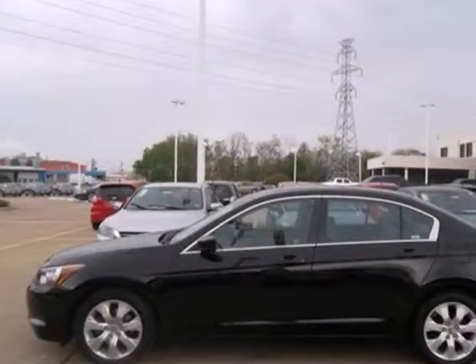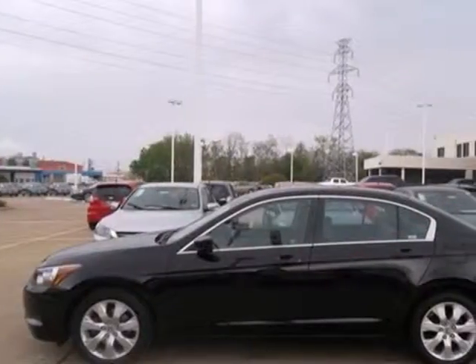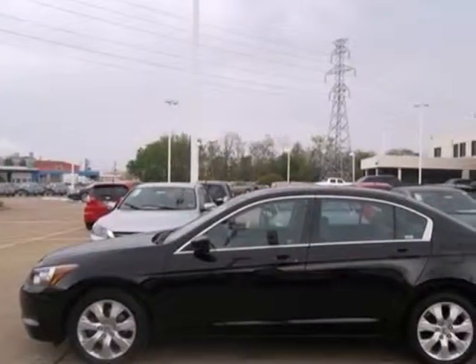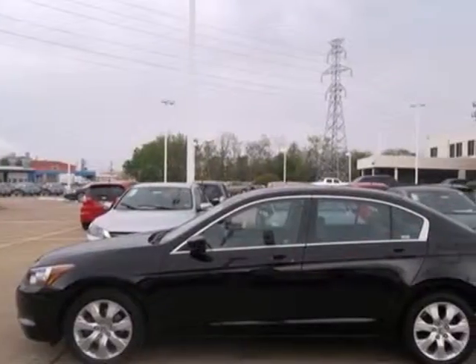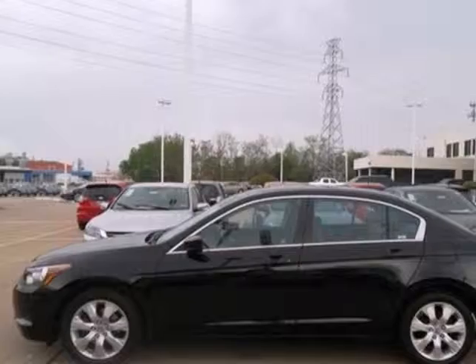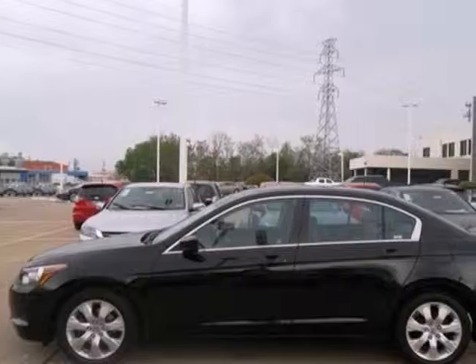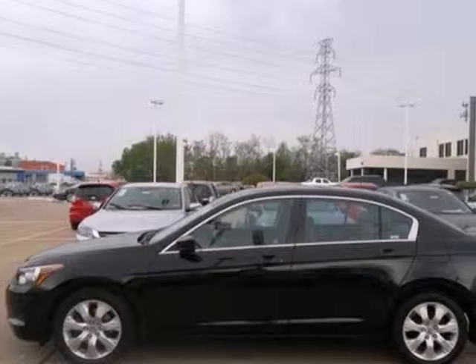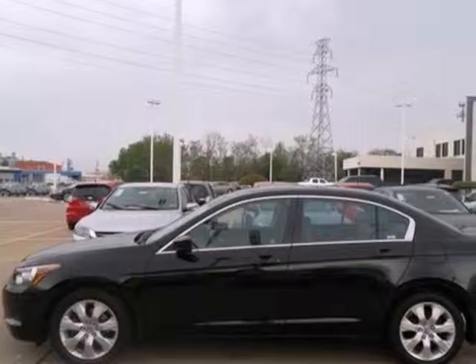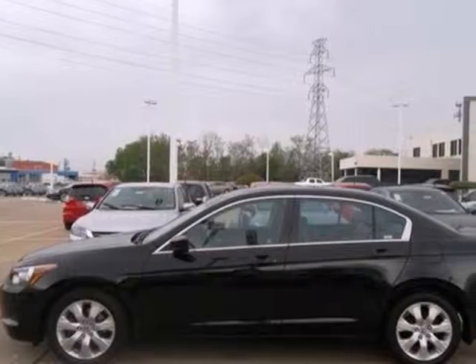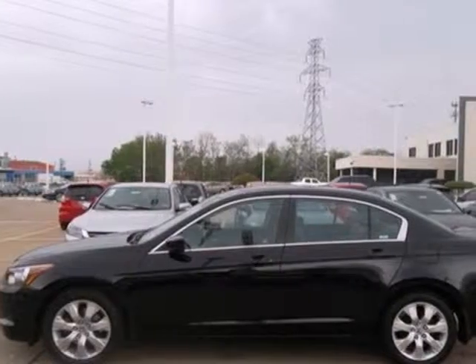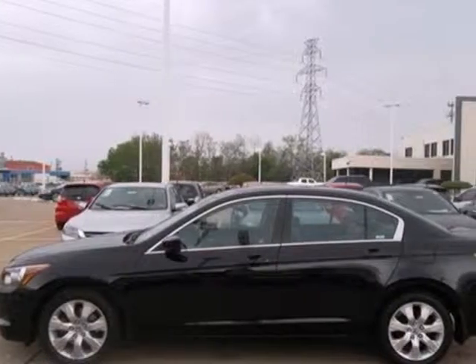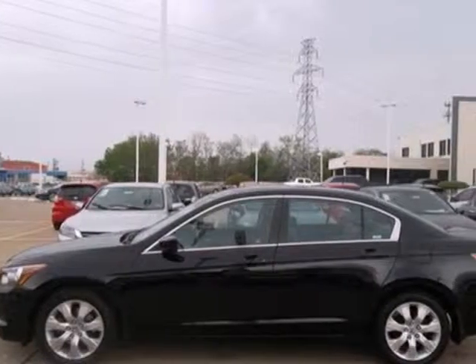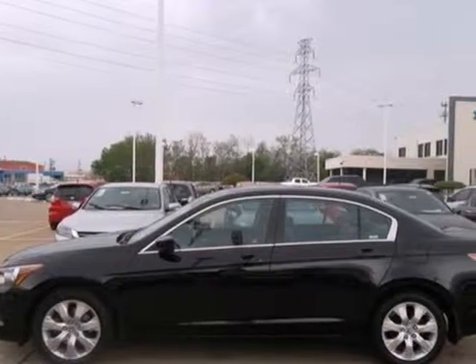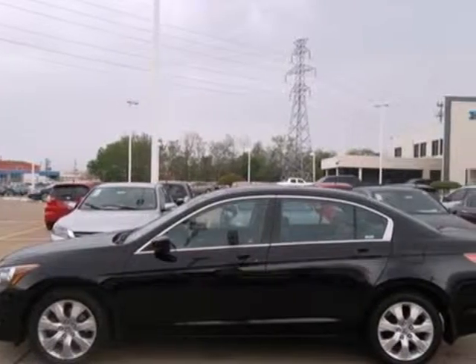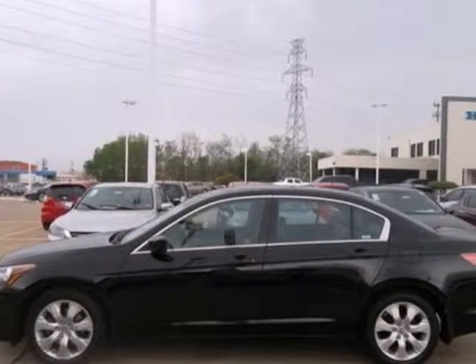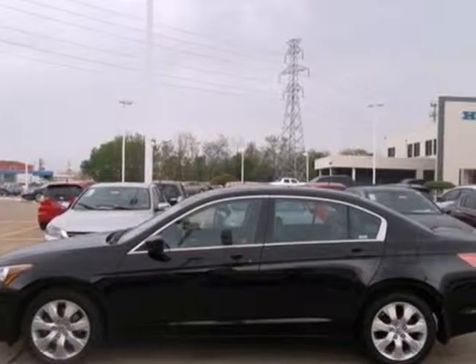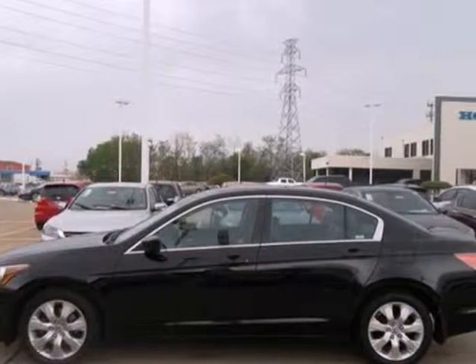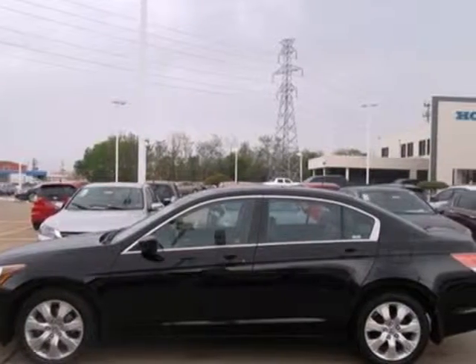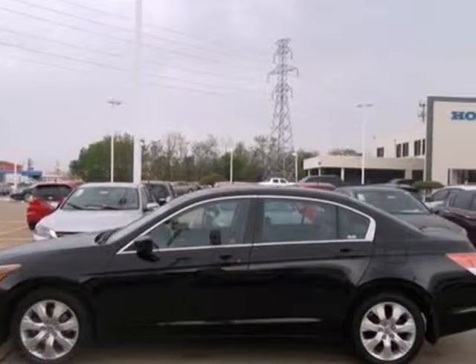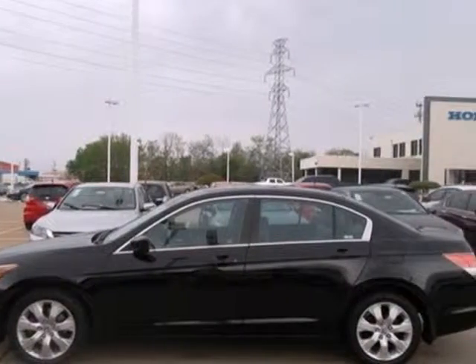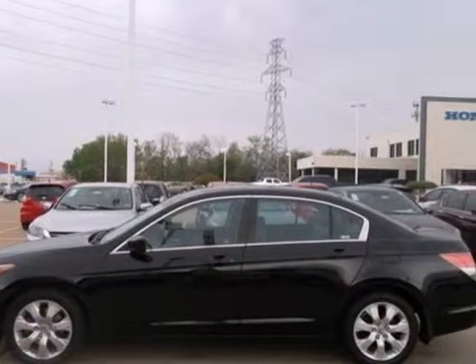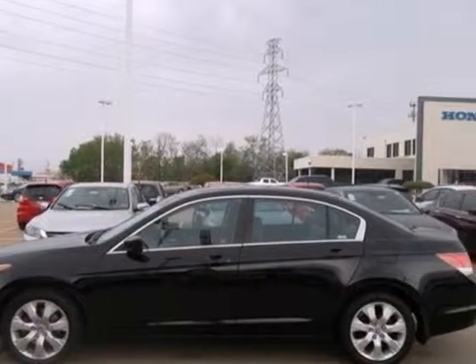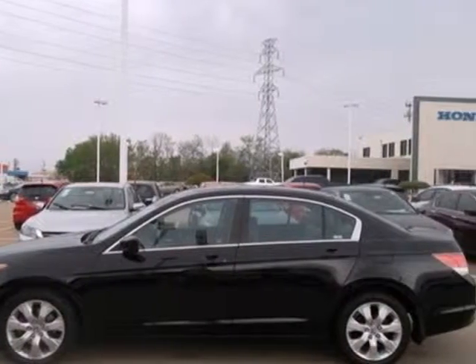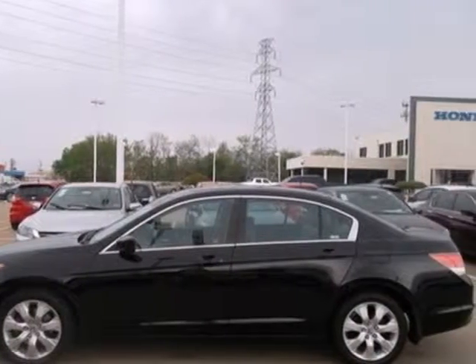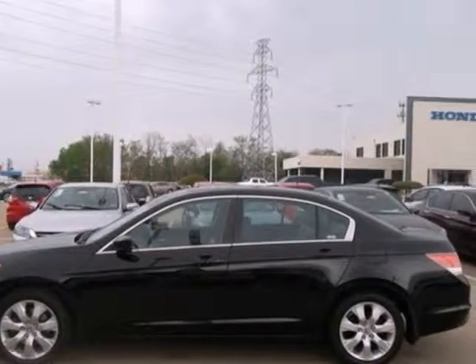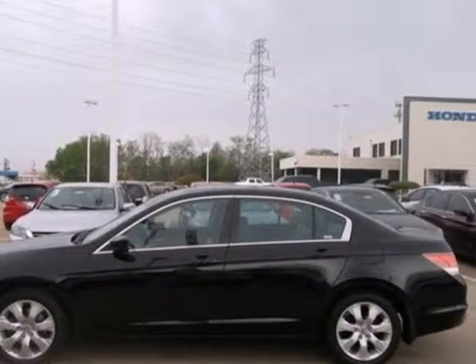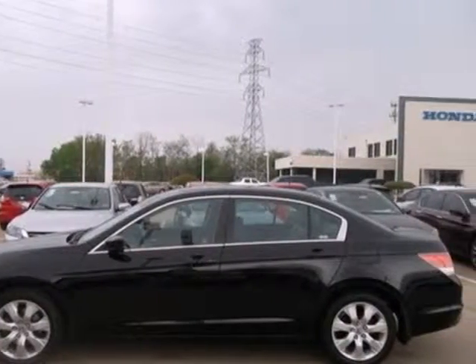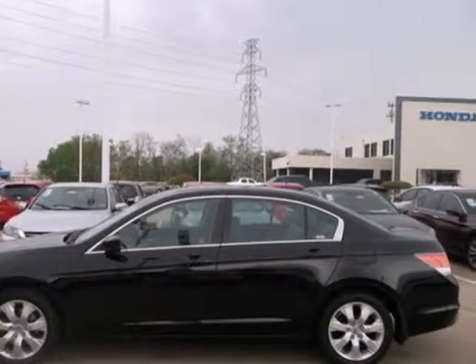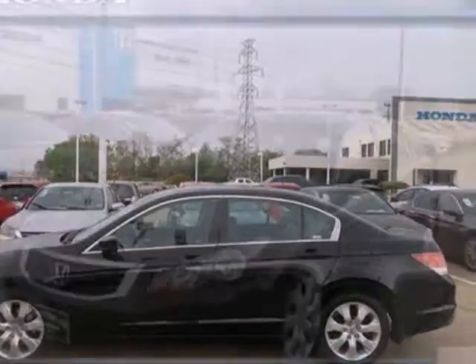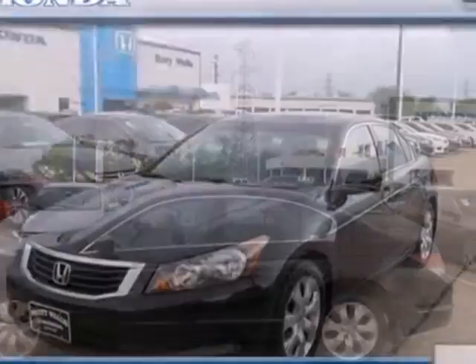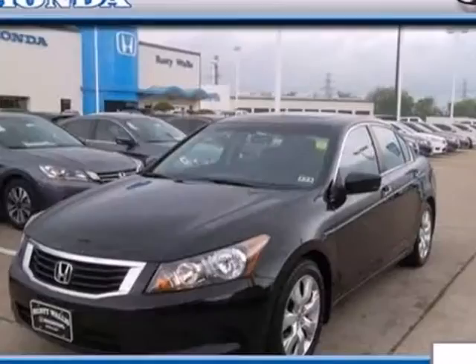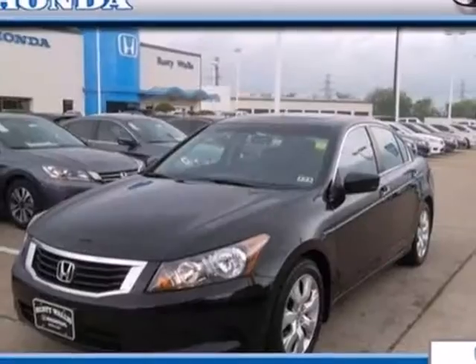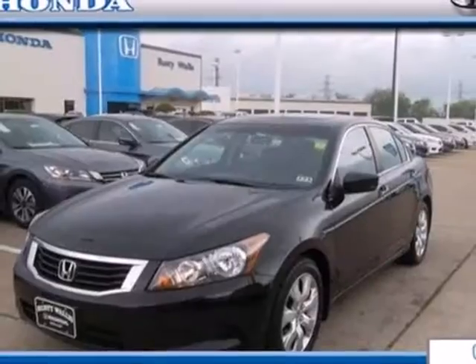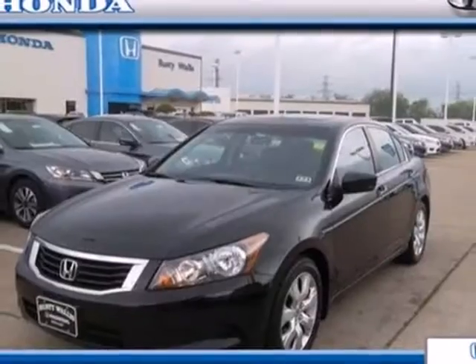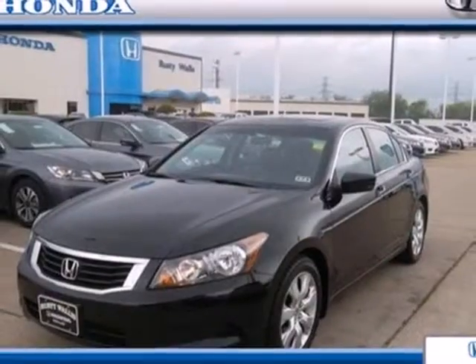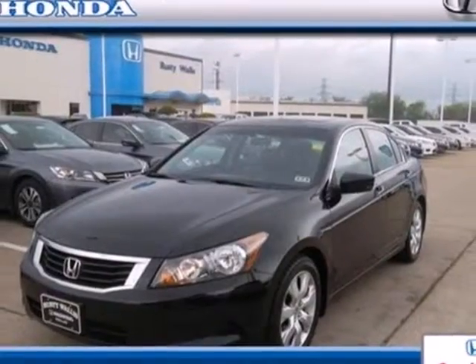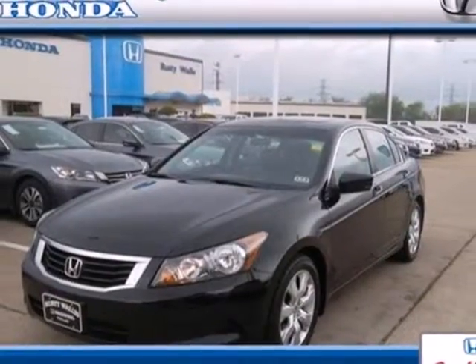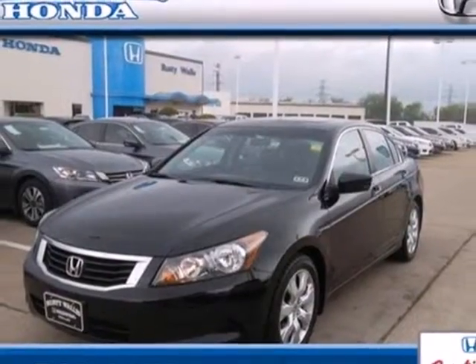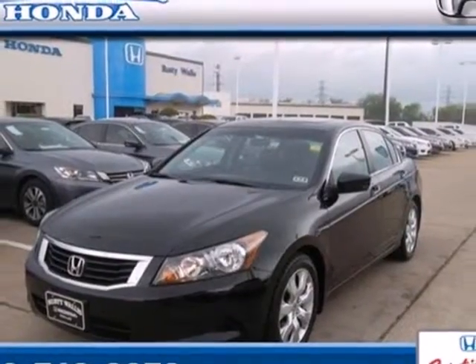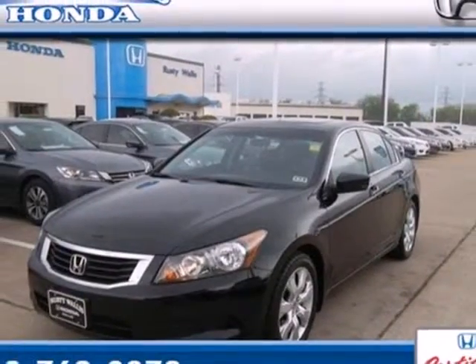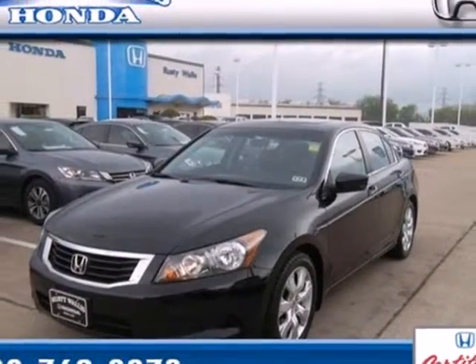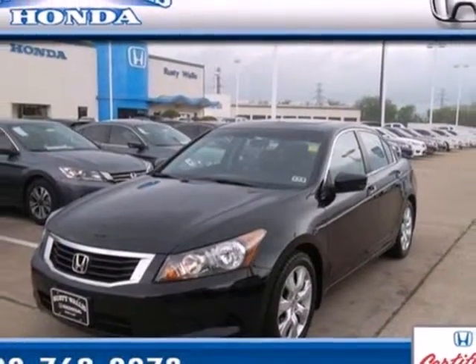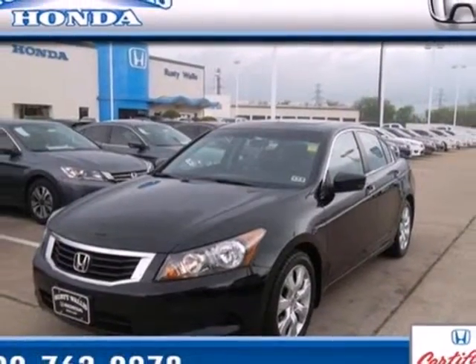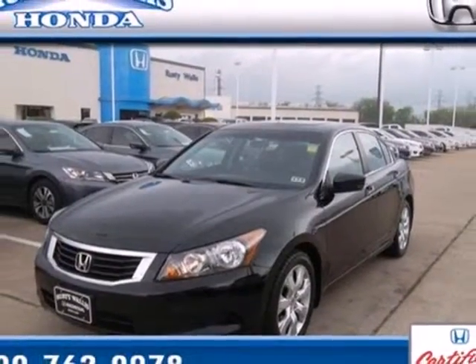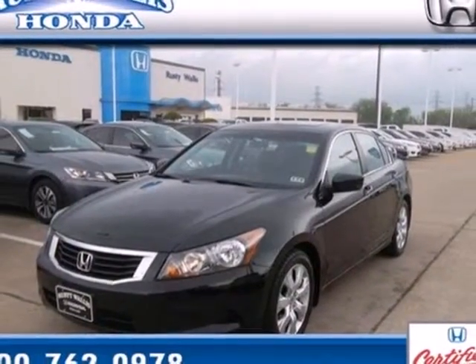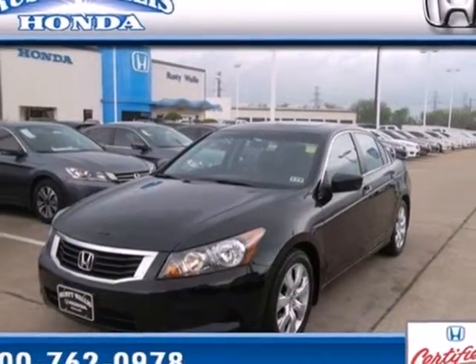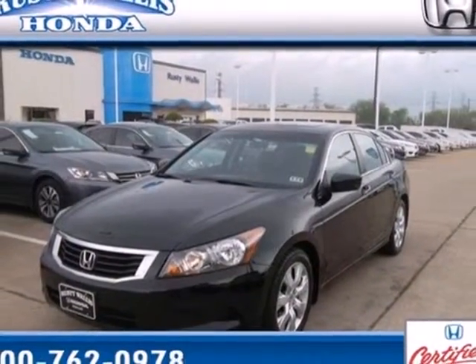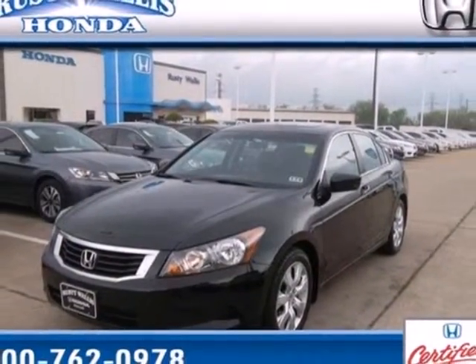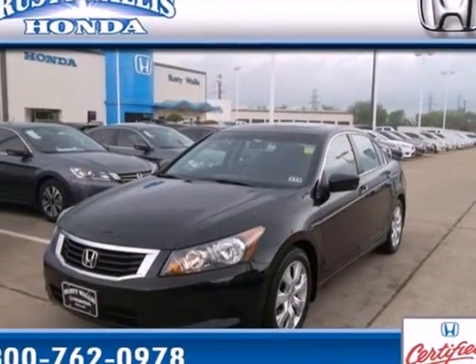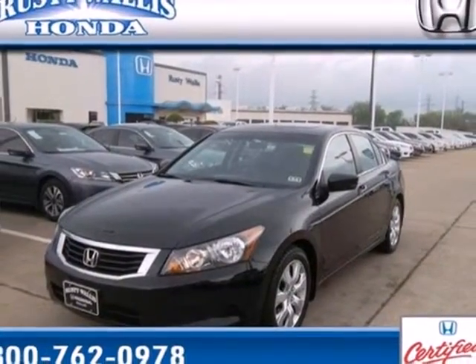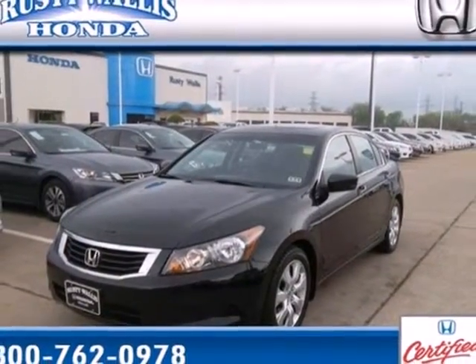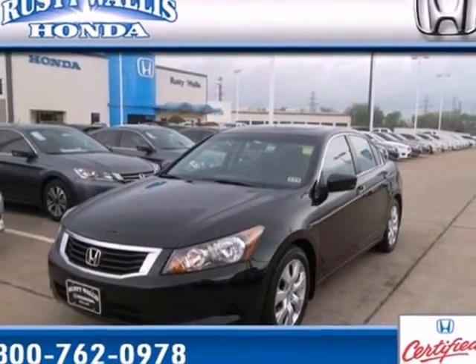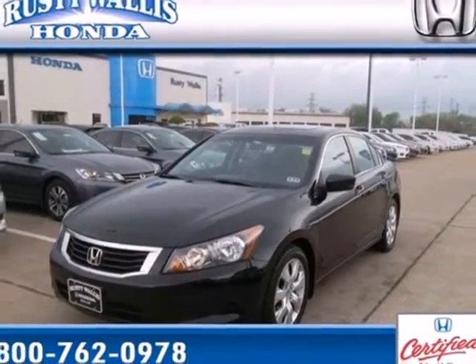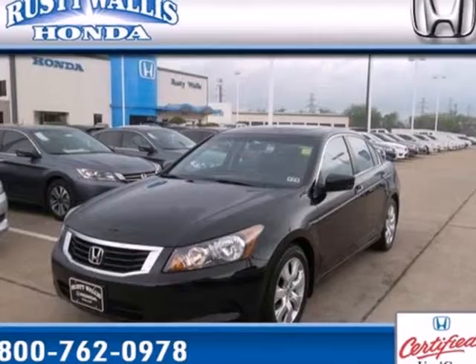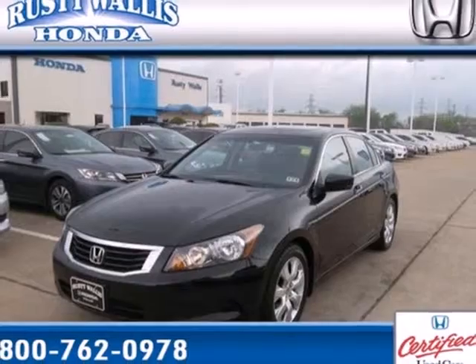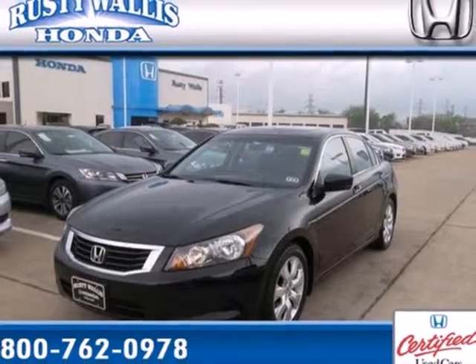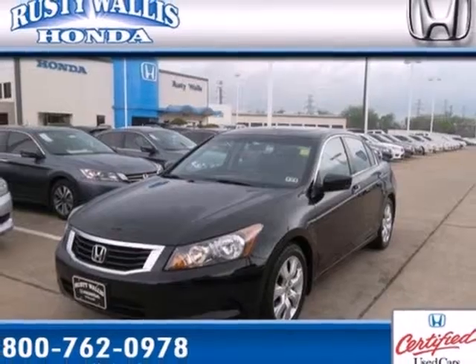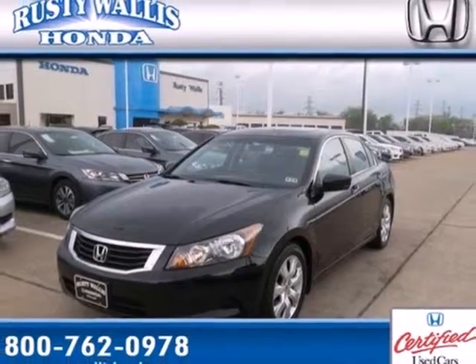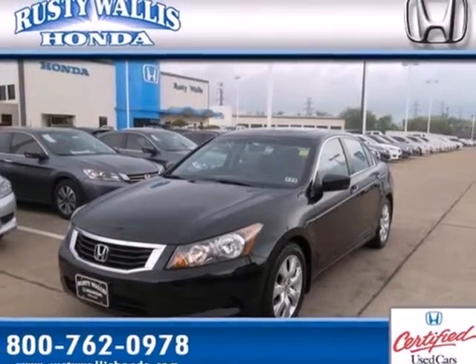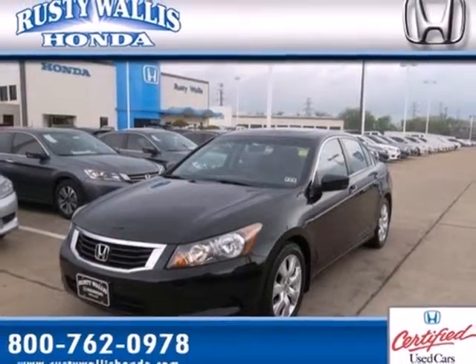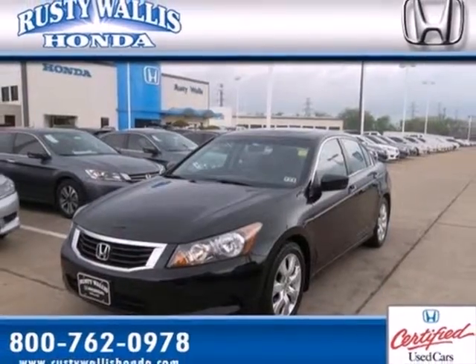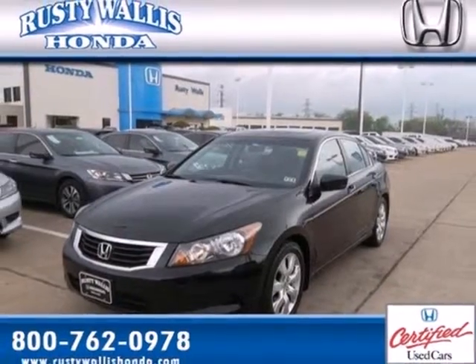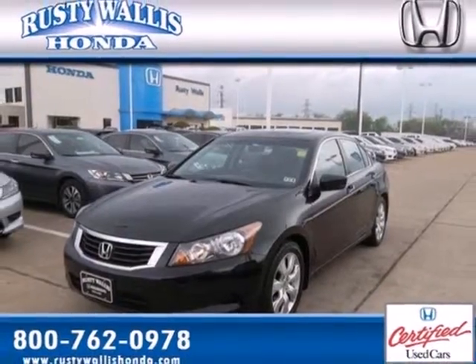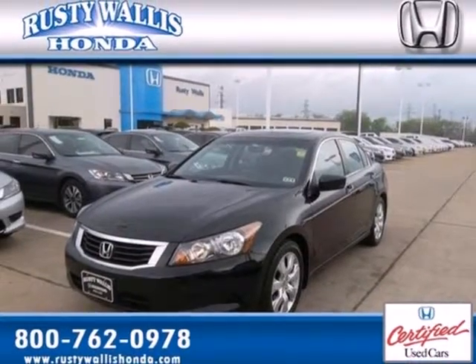For the money, there's no car that brings as much performance, style, and safety together in one package as the Honda Accord.